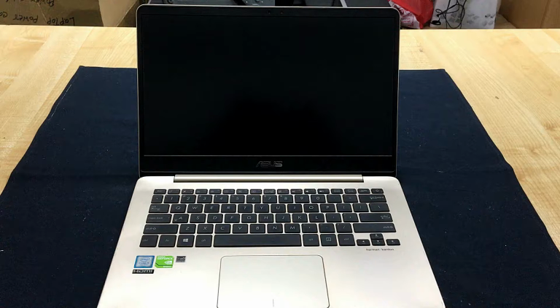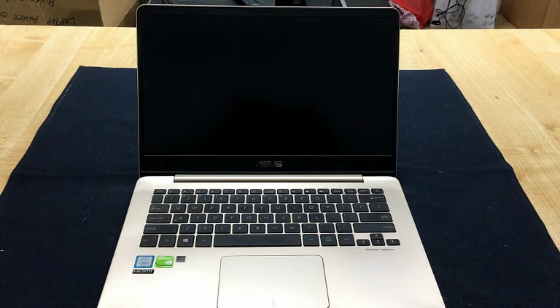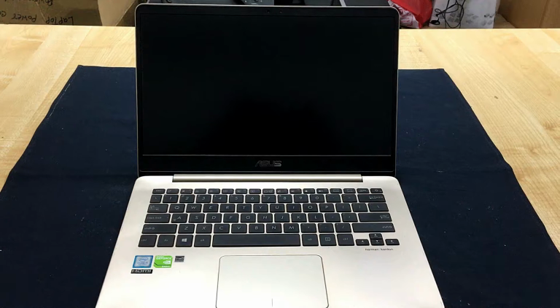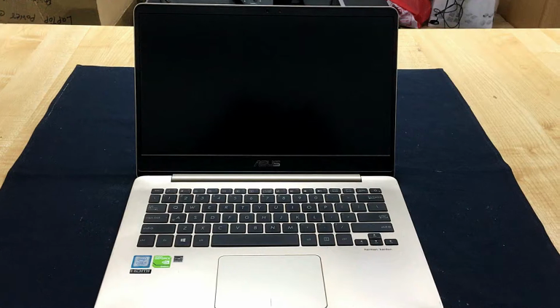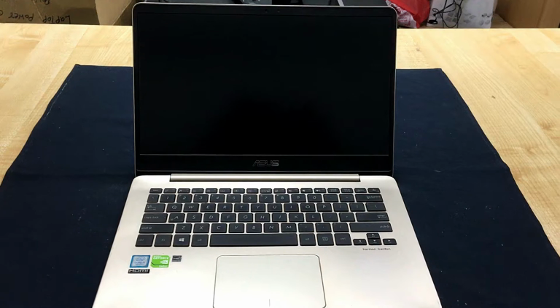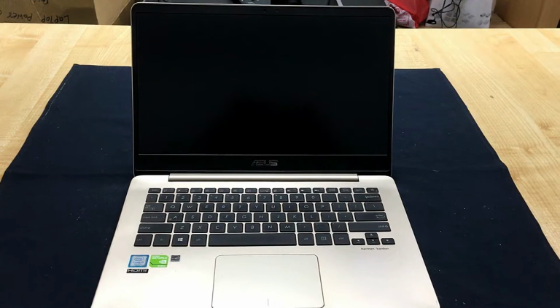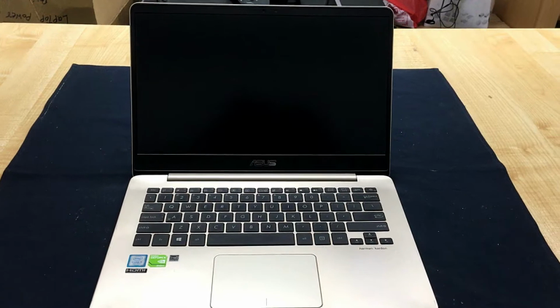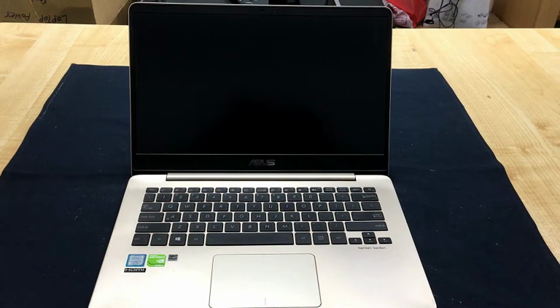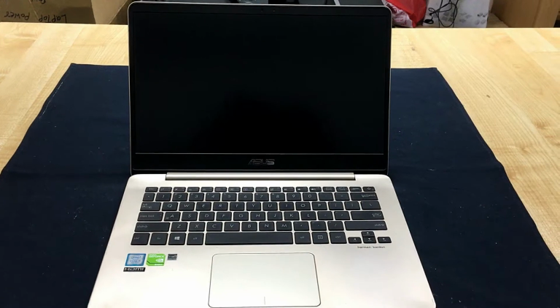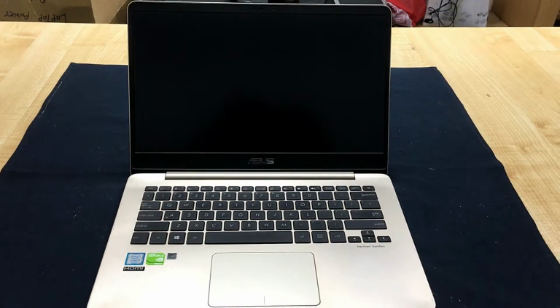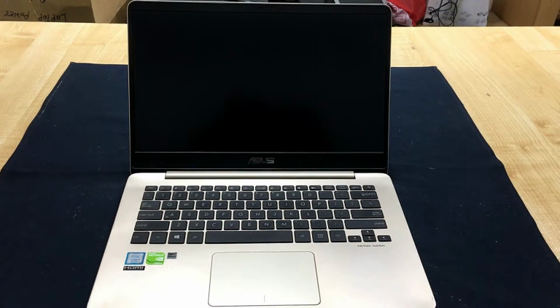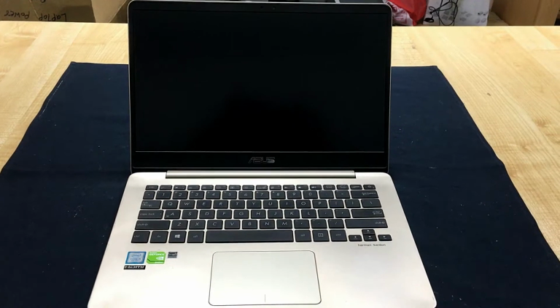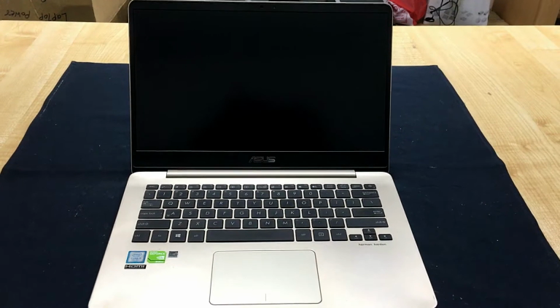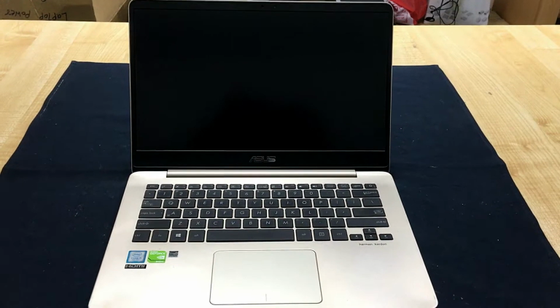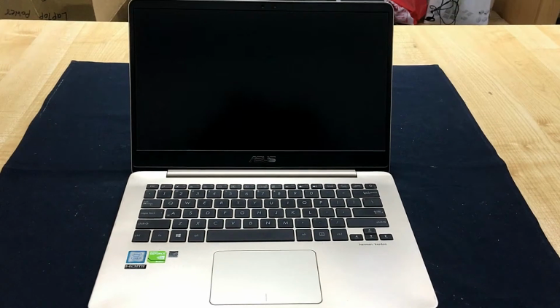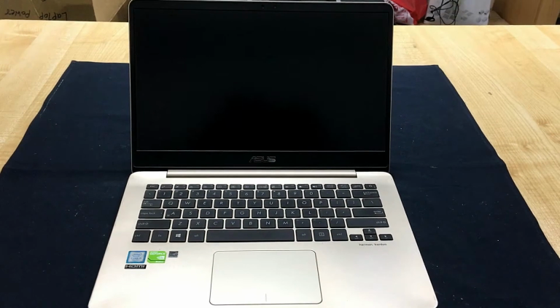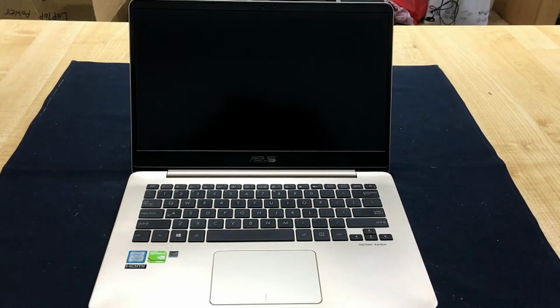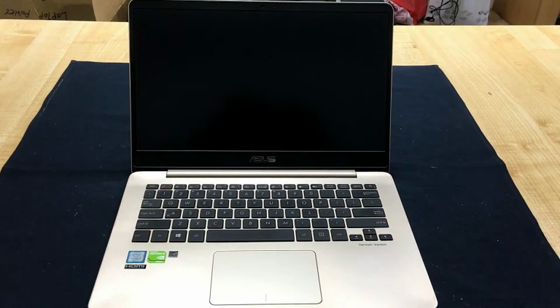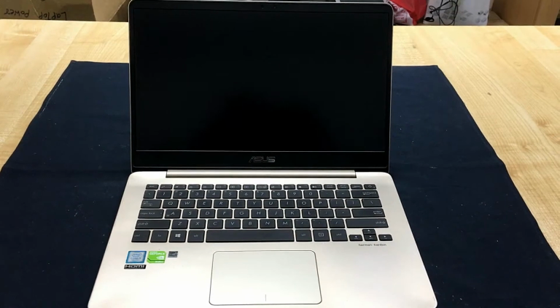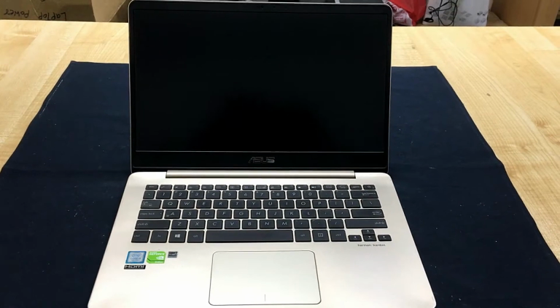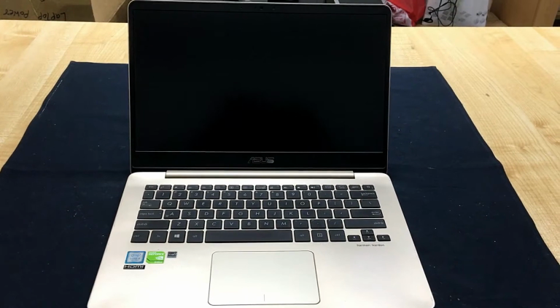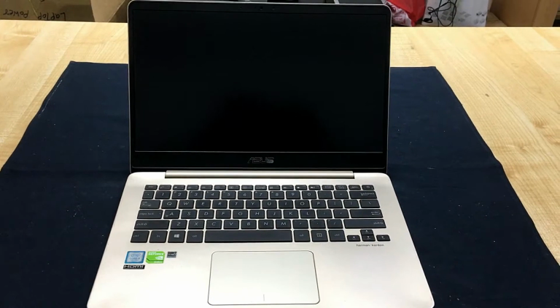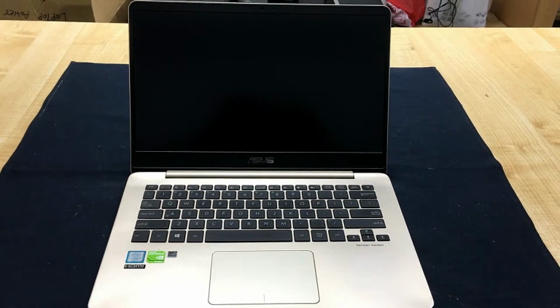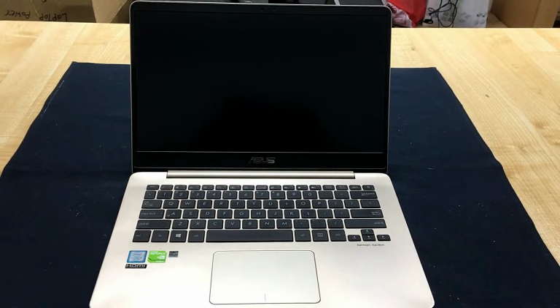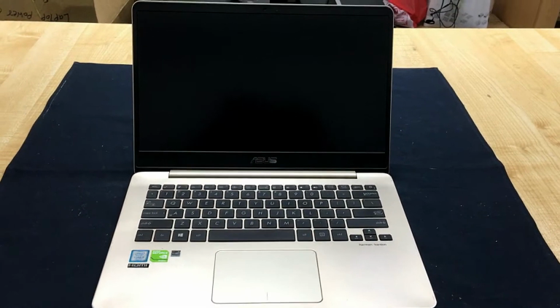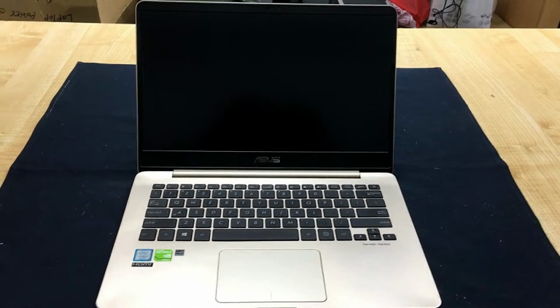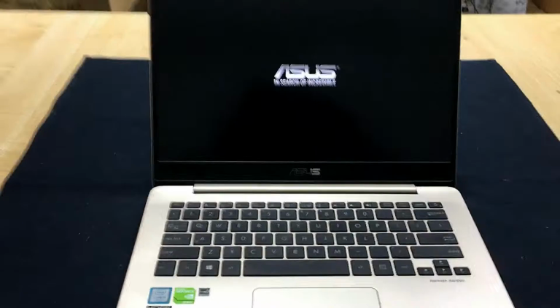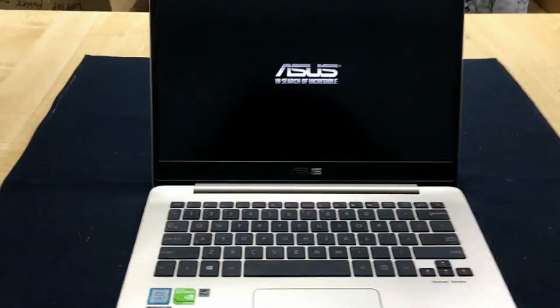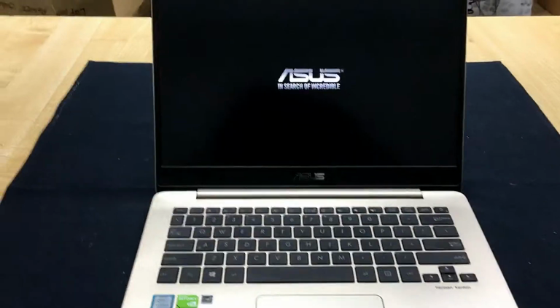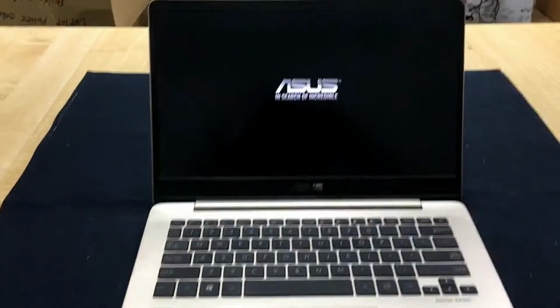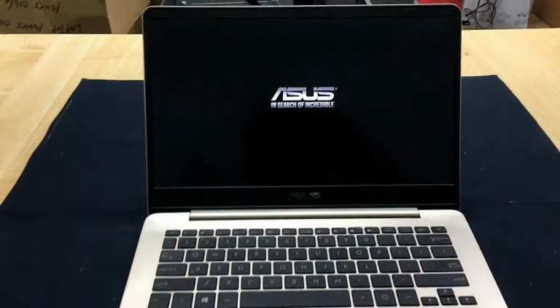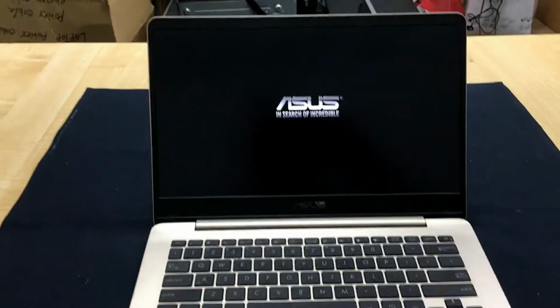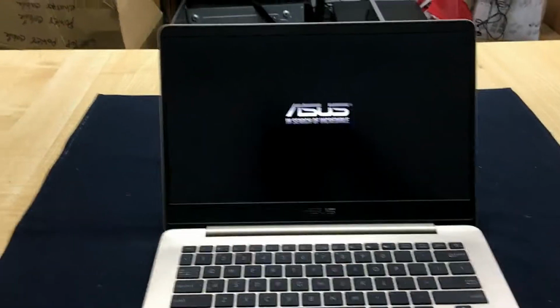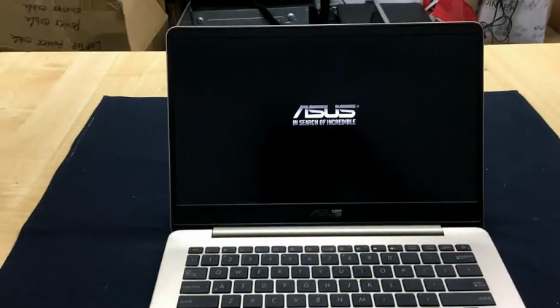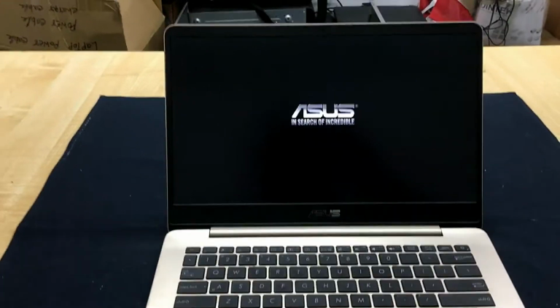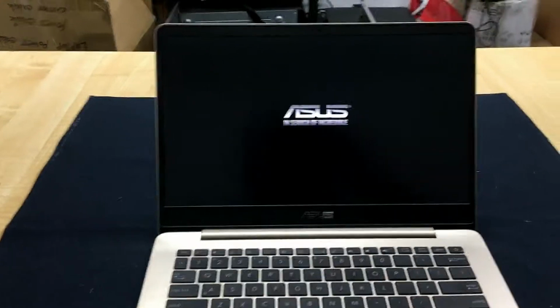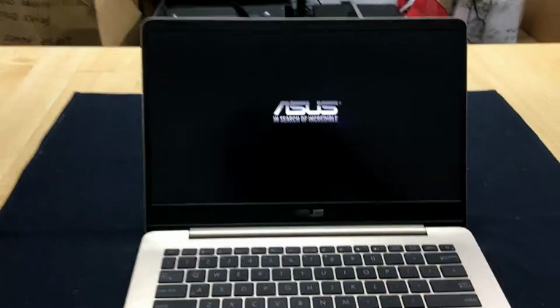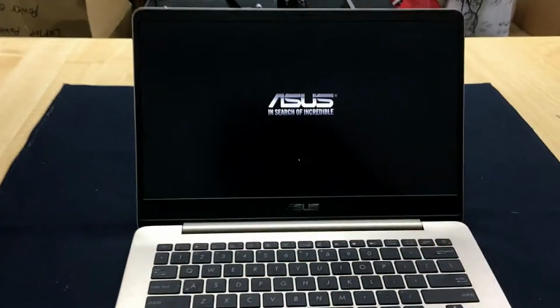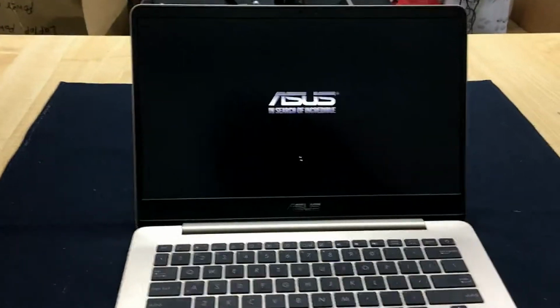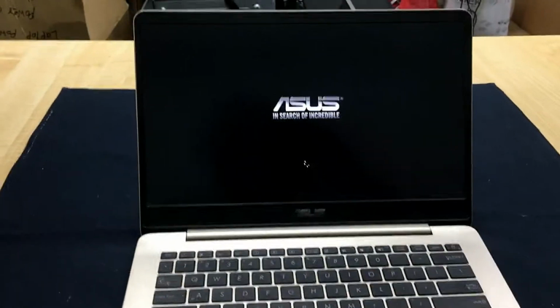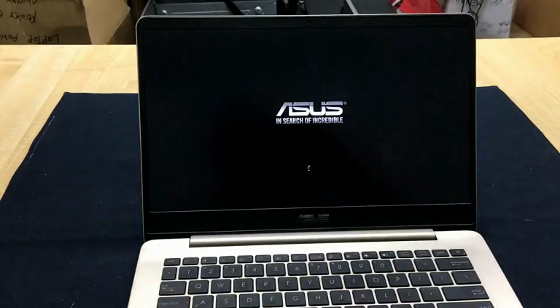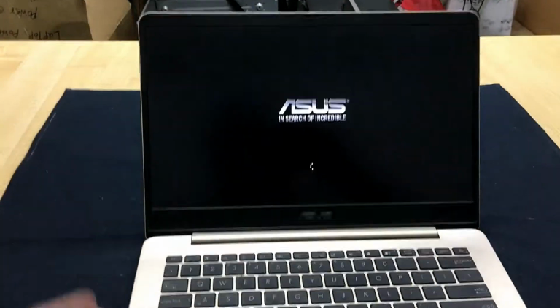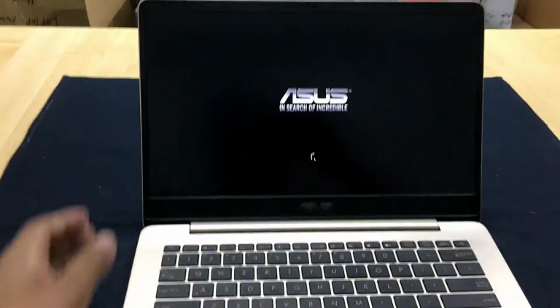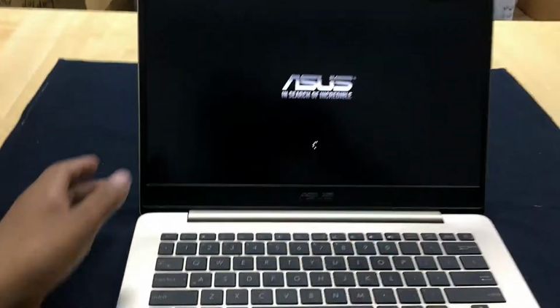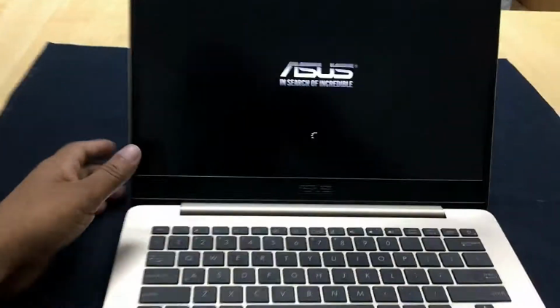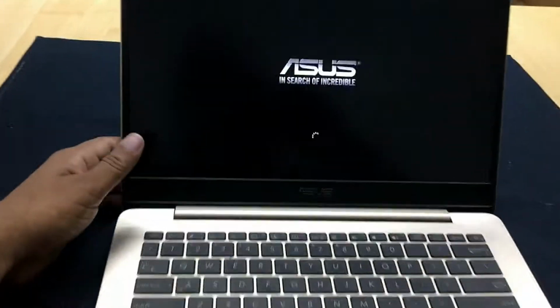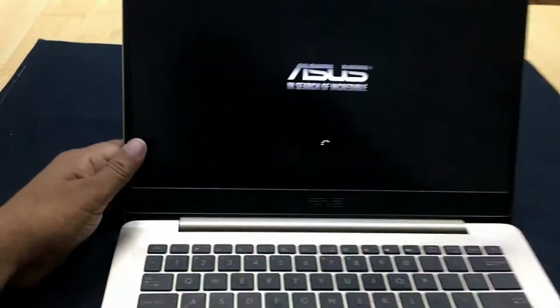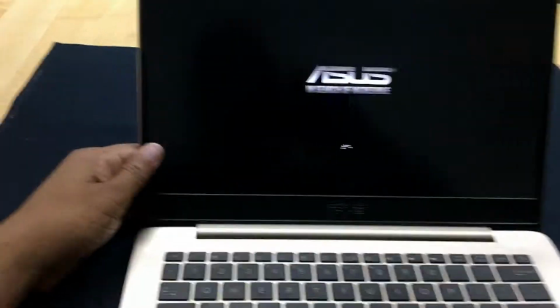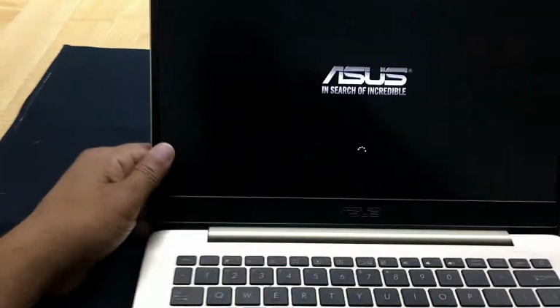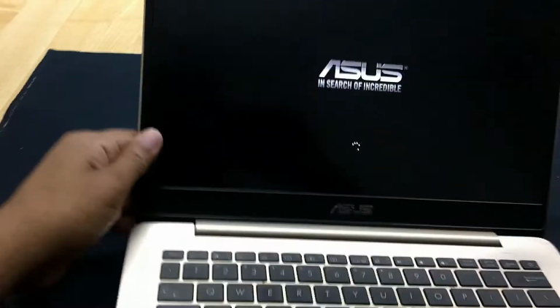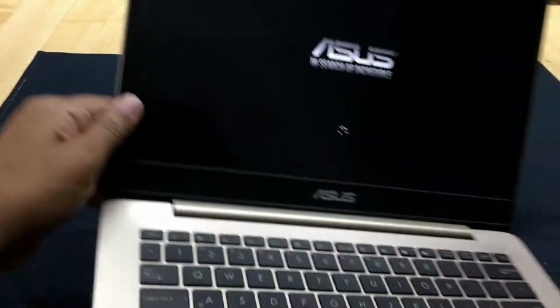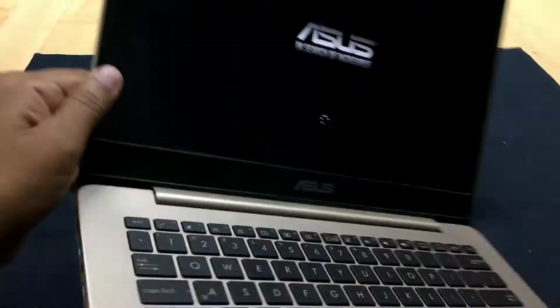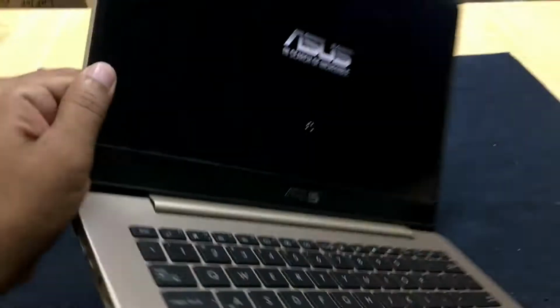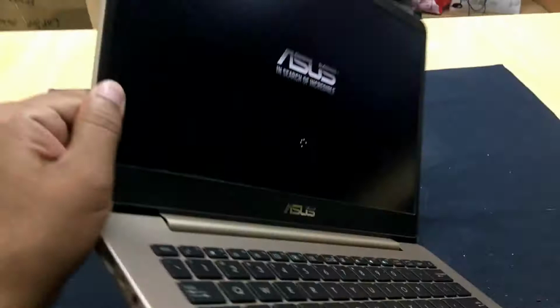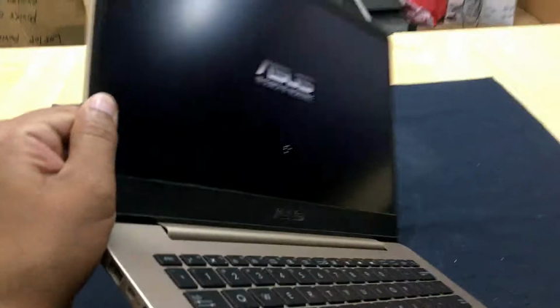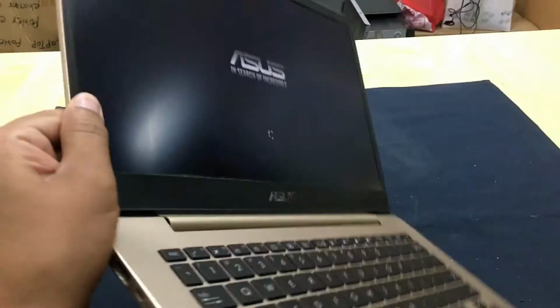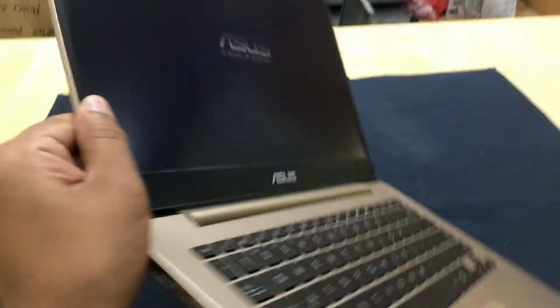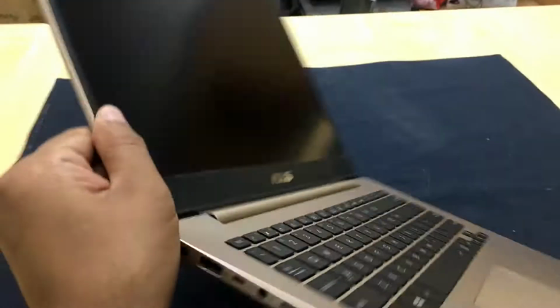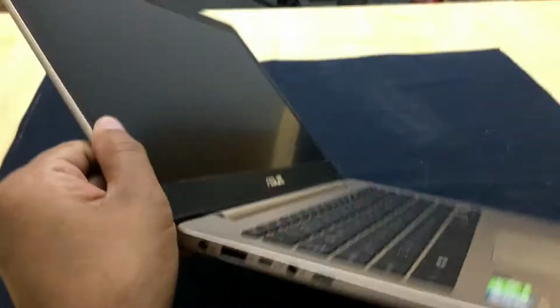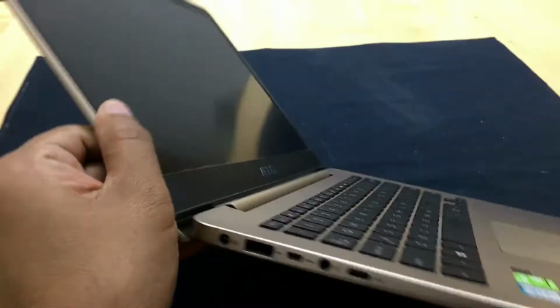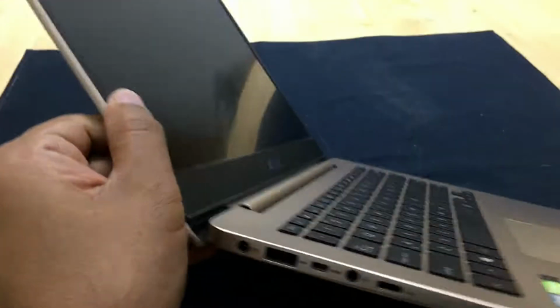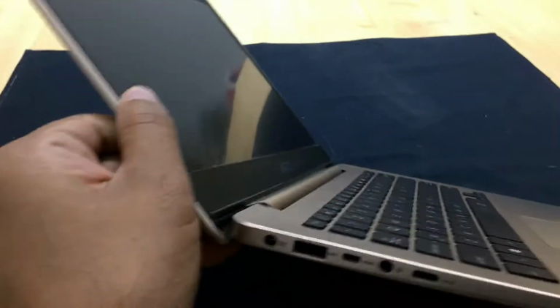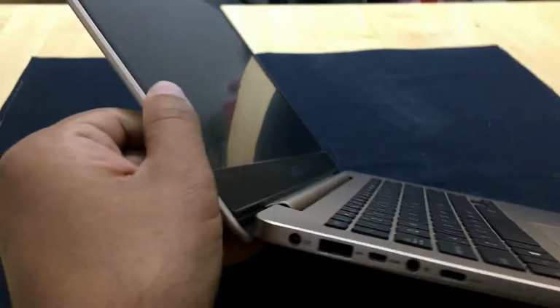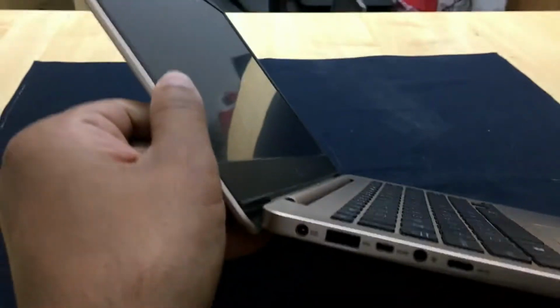Dear friends, today I will repair this laptop. The problem is some USB ports are not working.